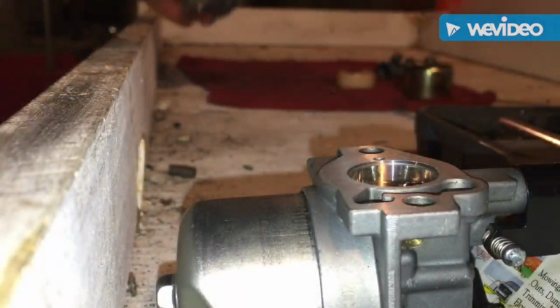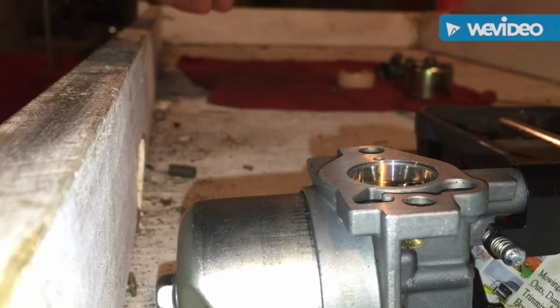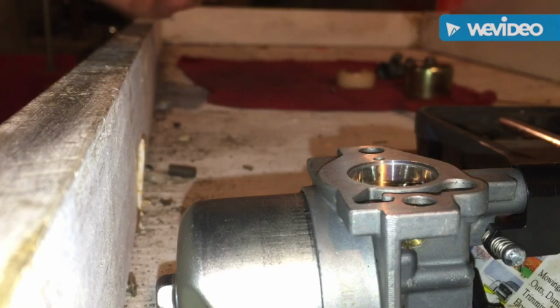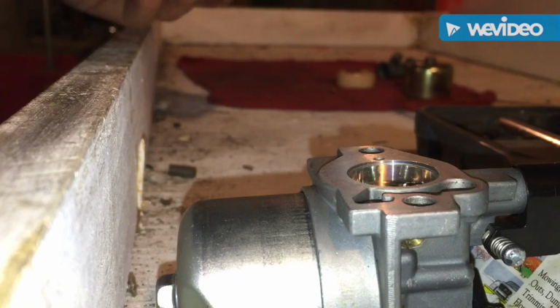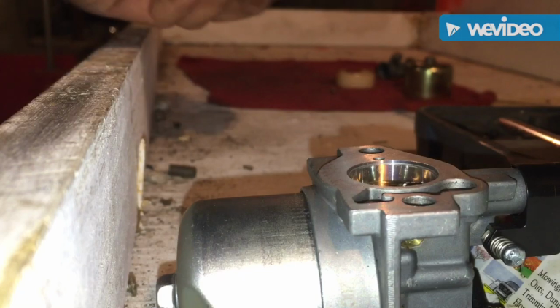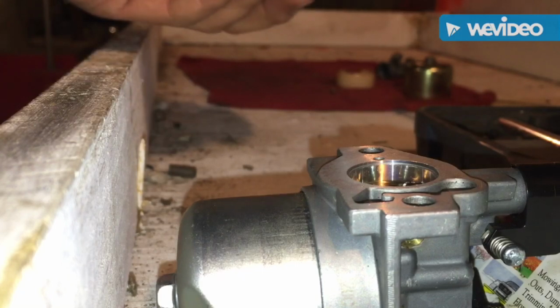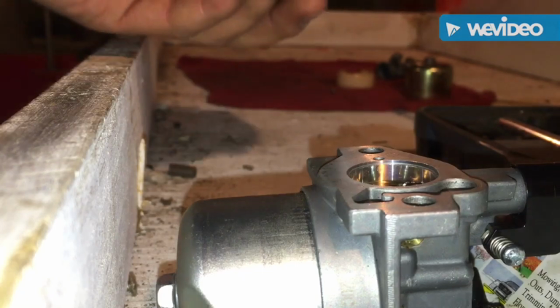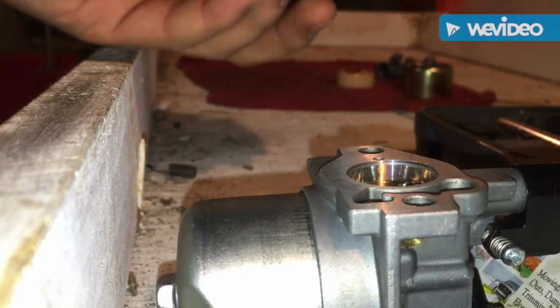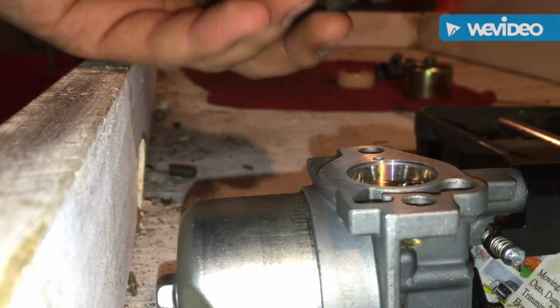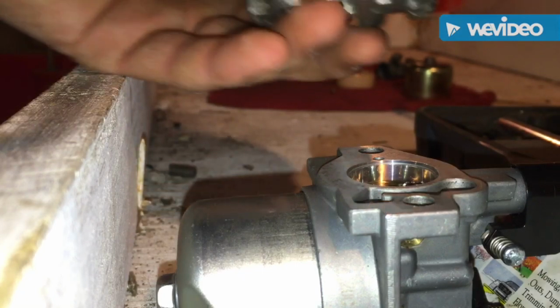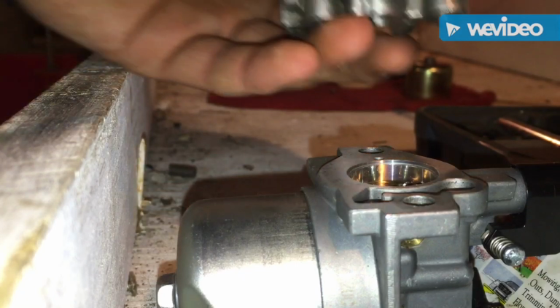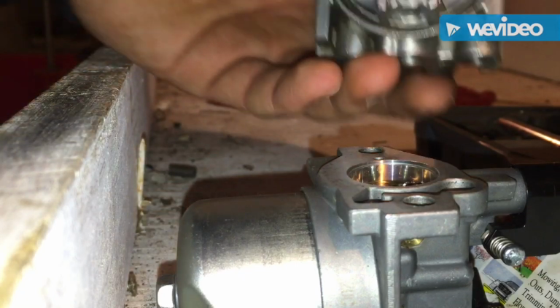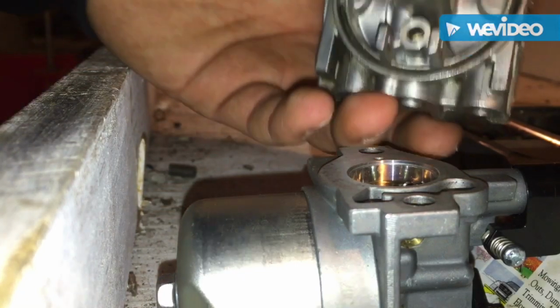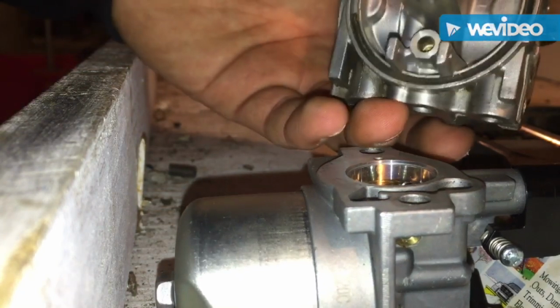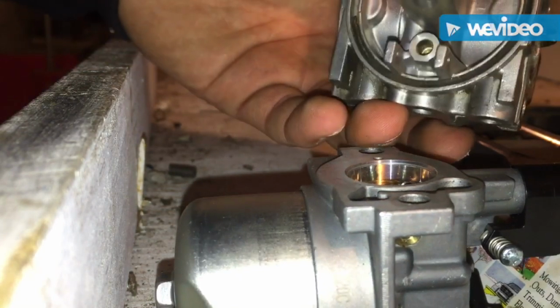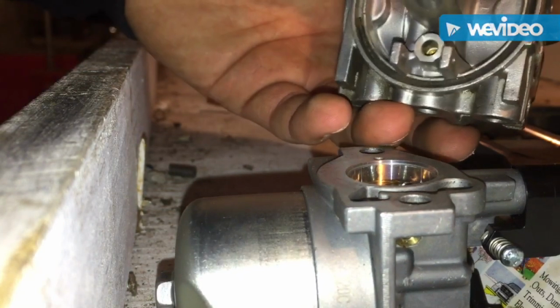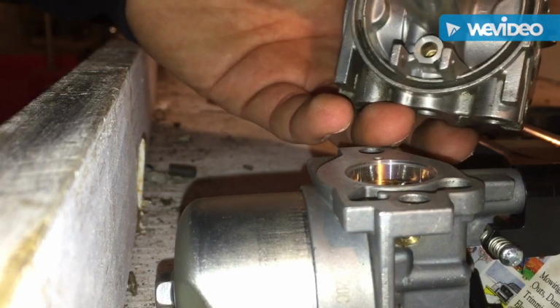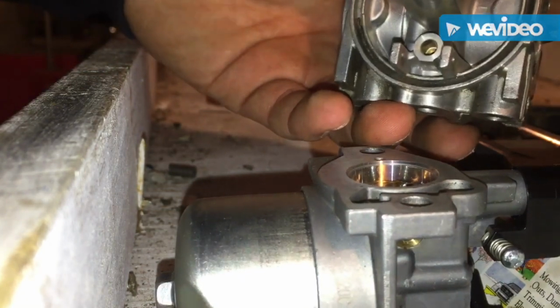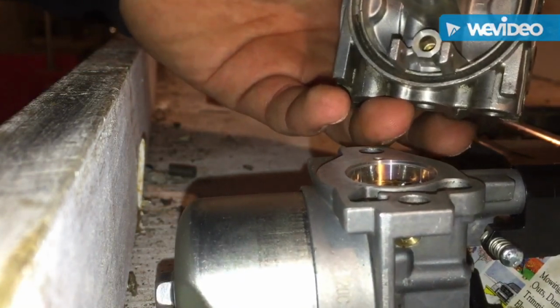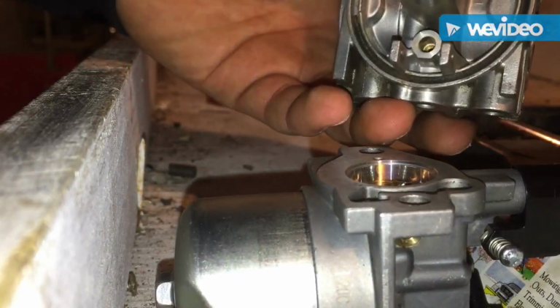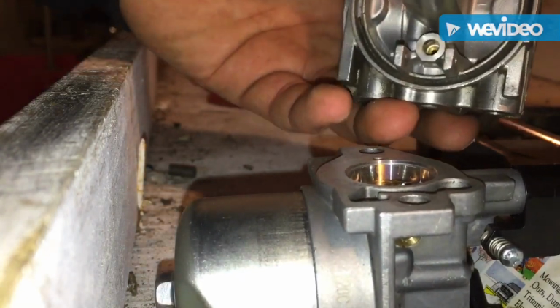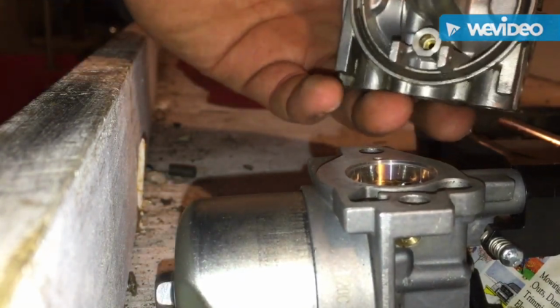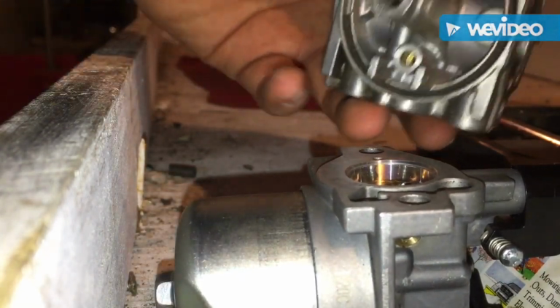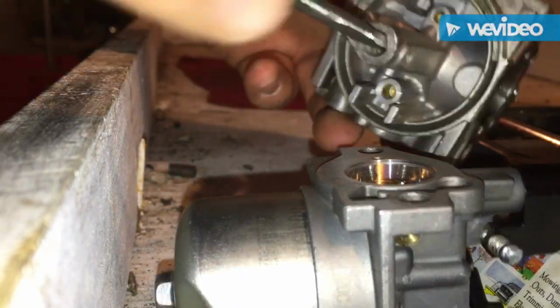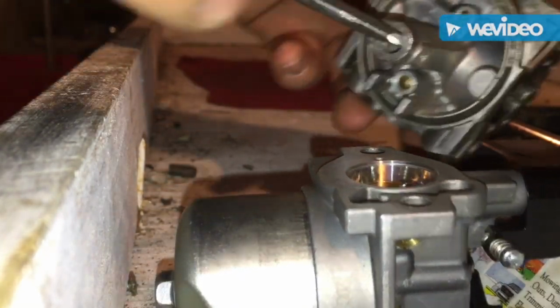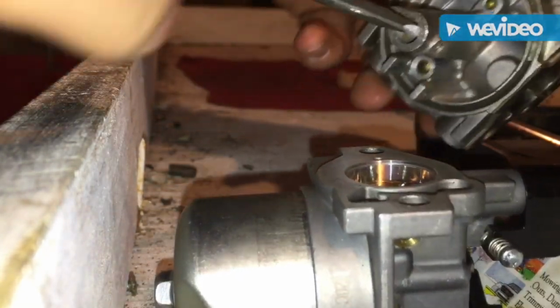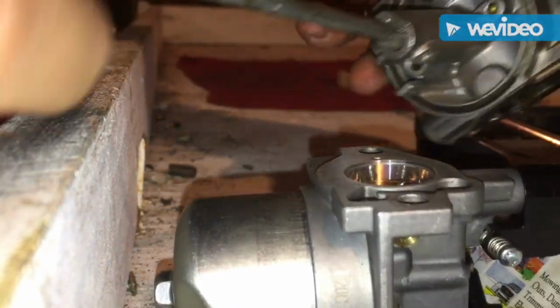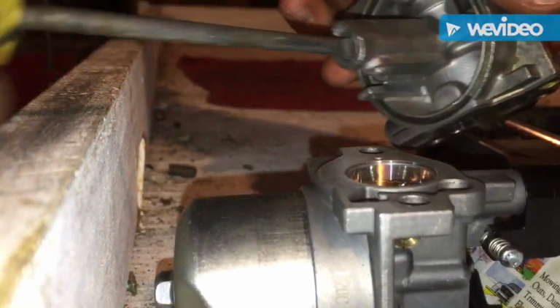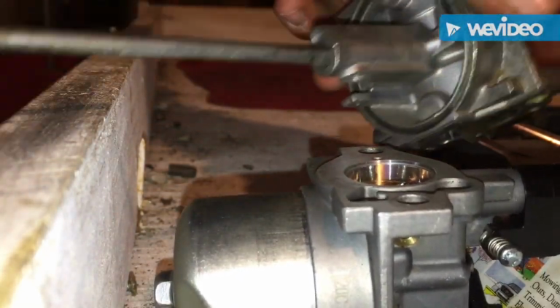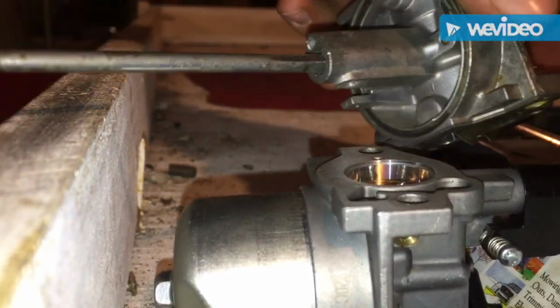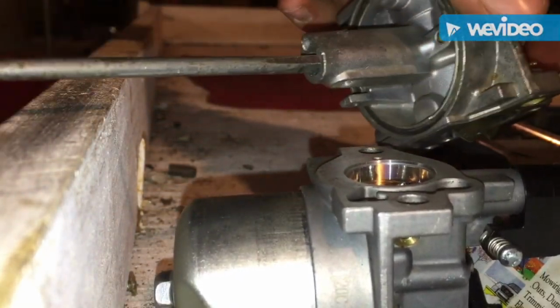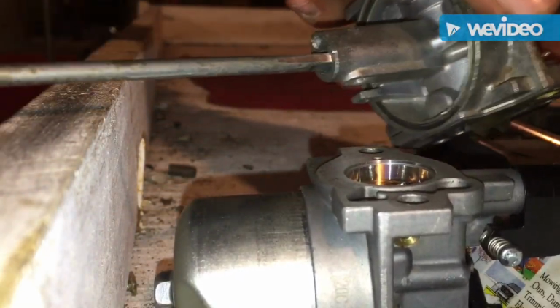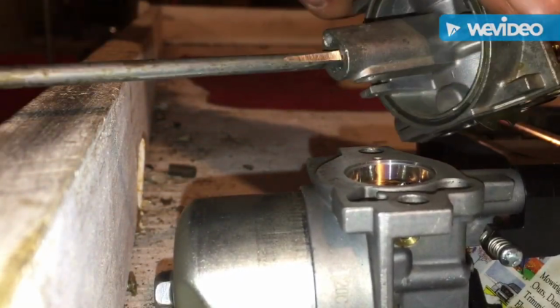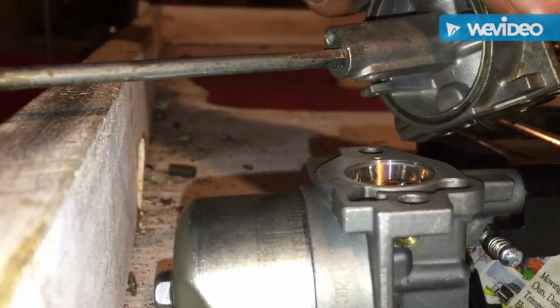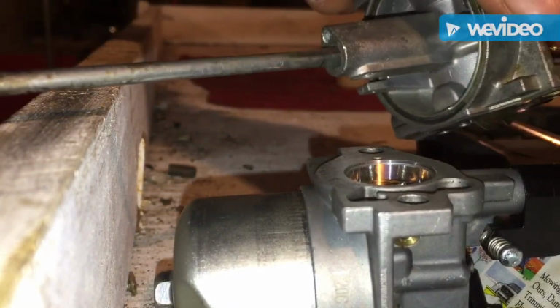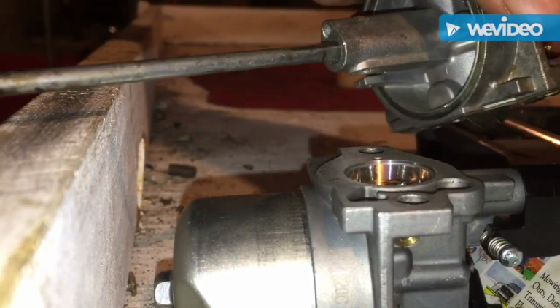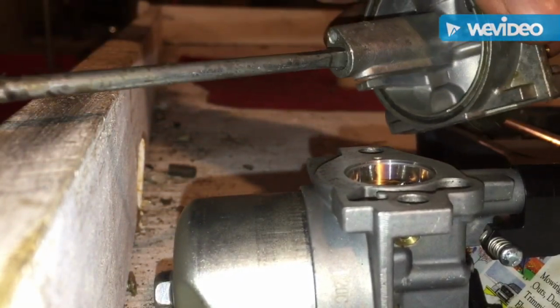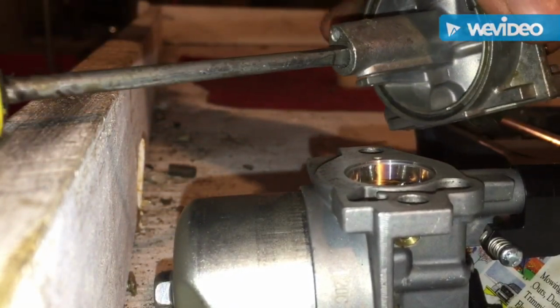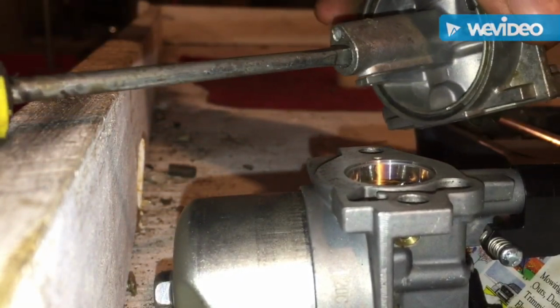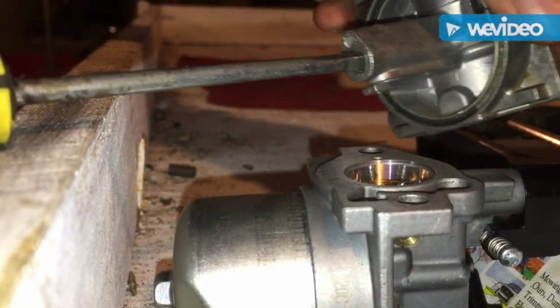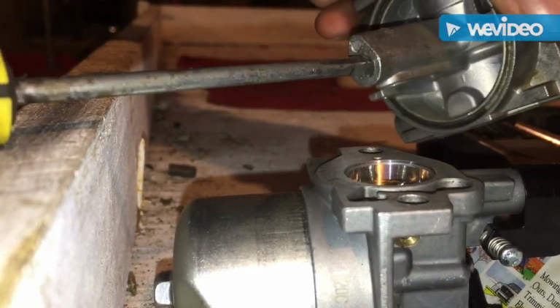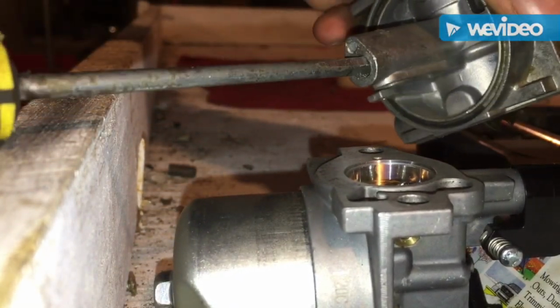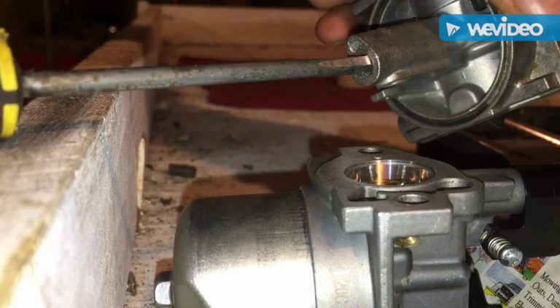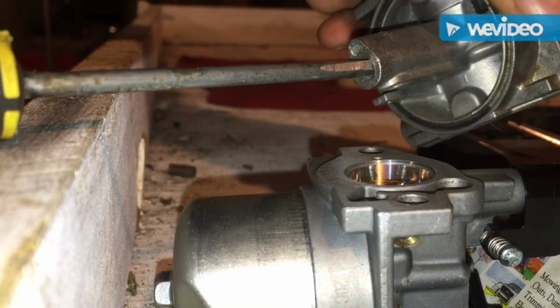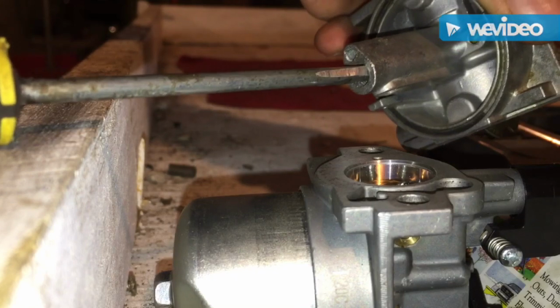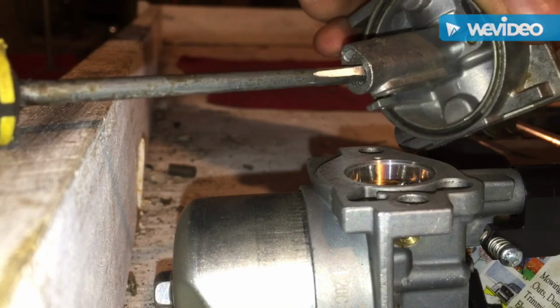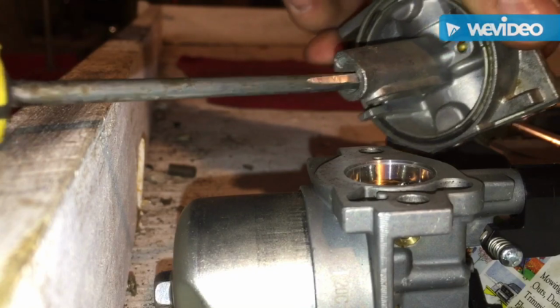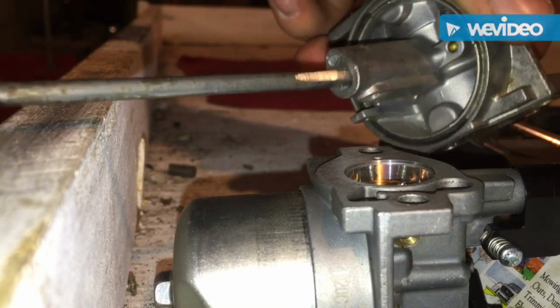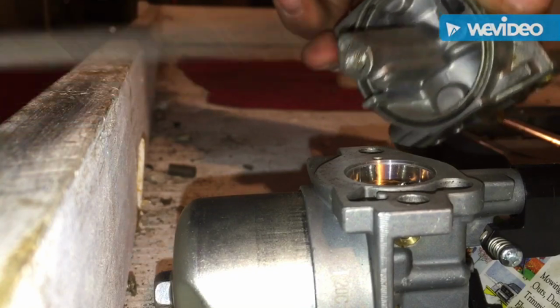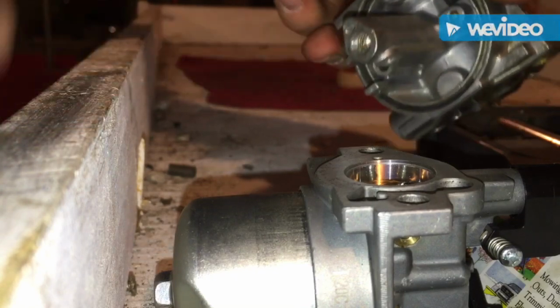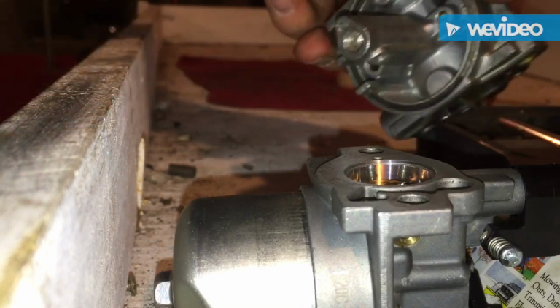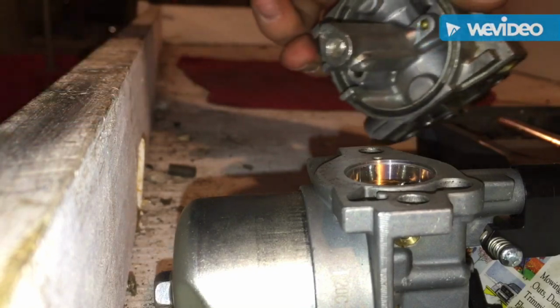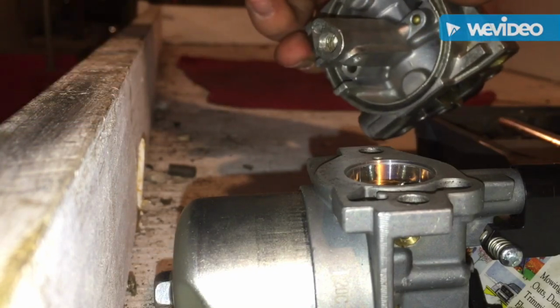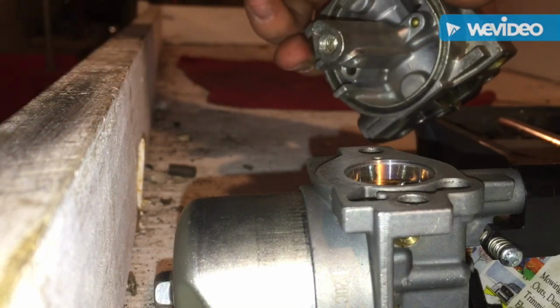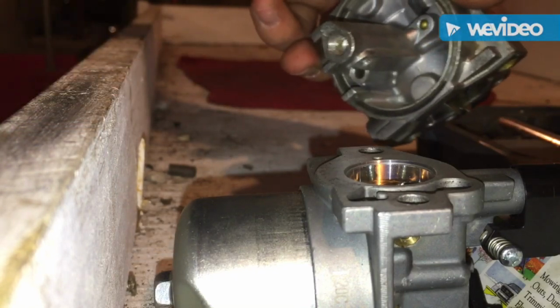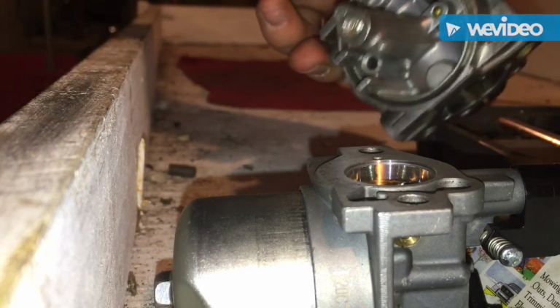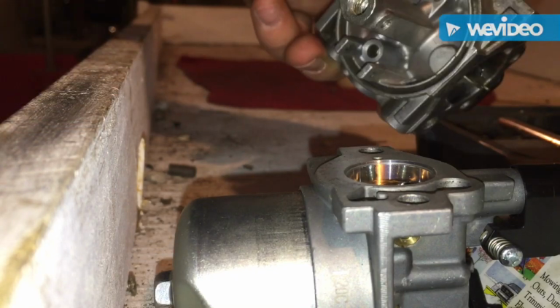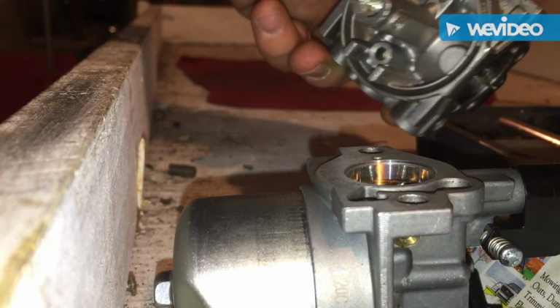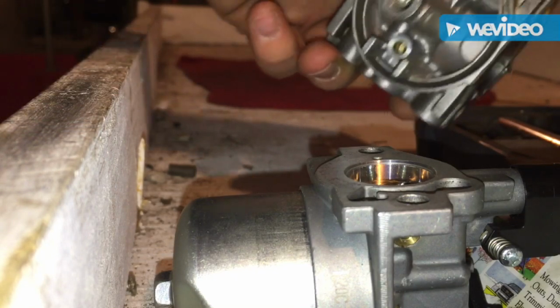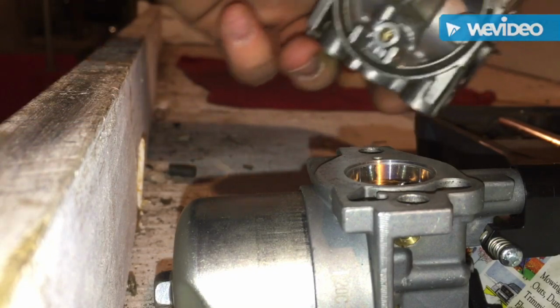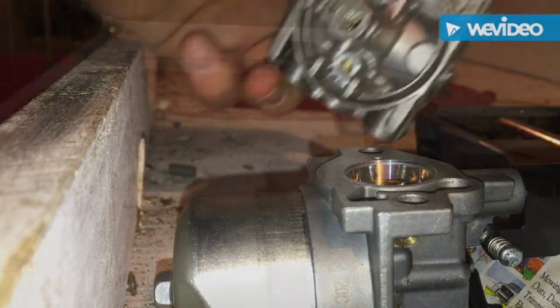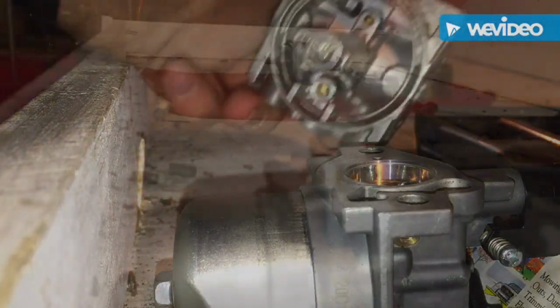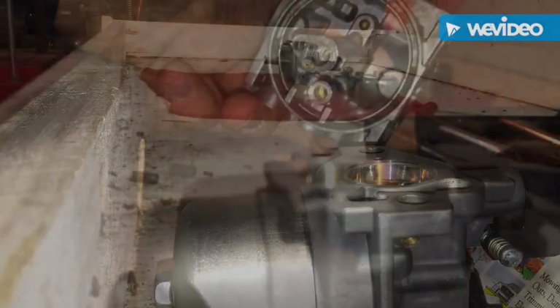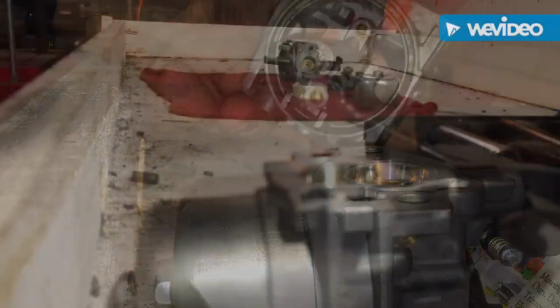Now for the moment of truth — let's see if it fits. Yep. I'm going to get that out, clean it, and put it back.